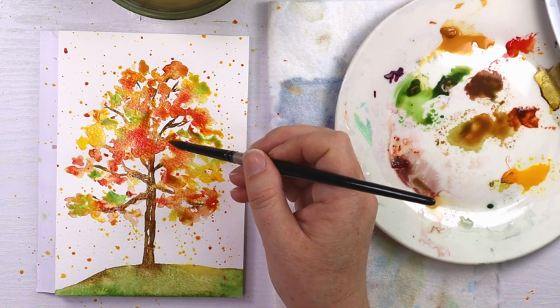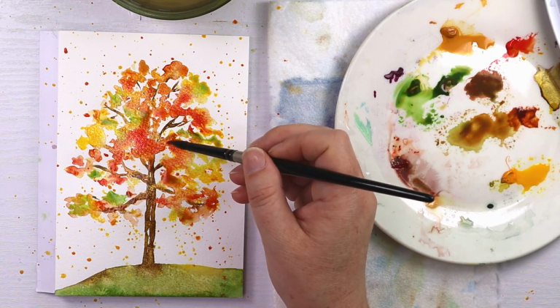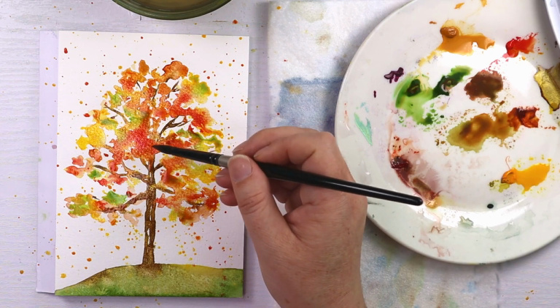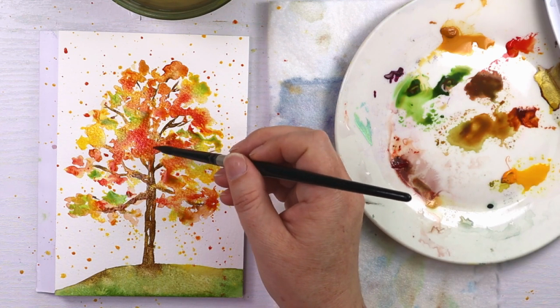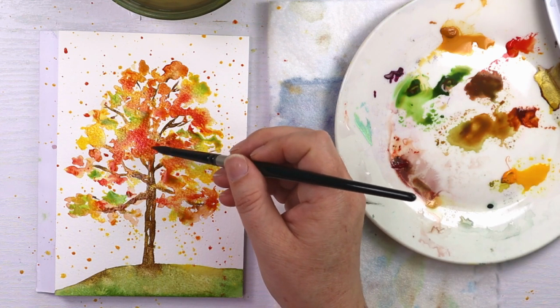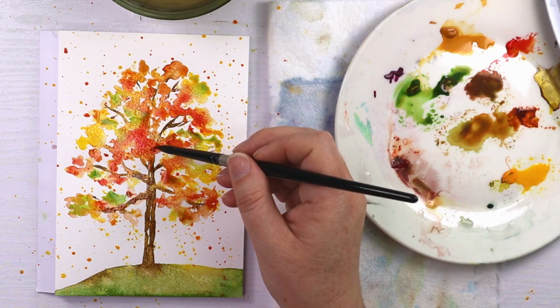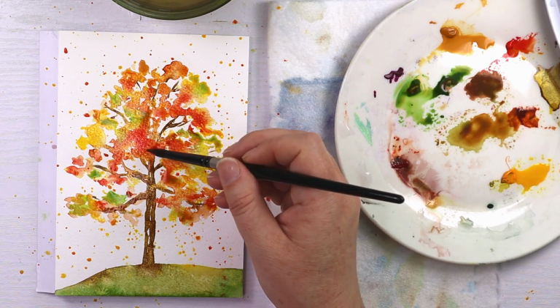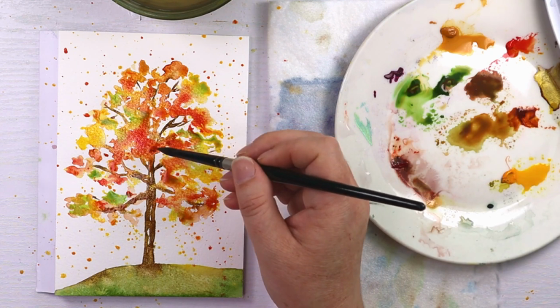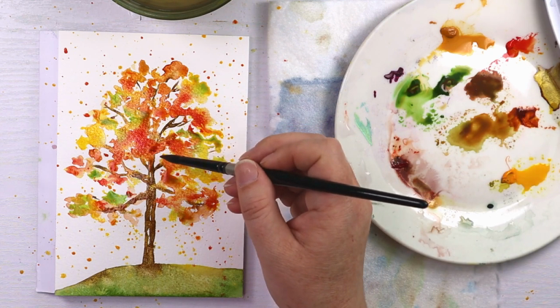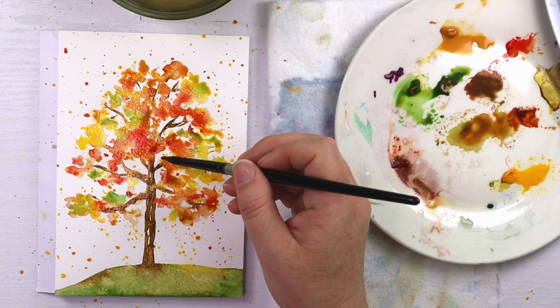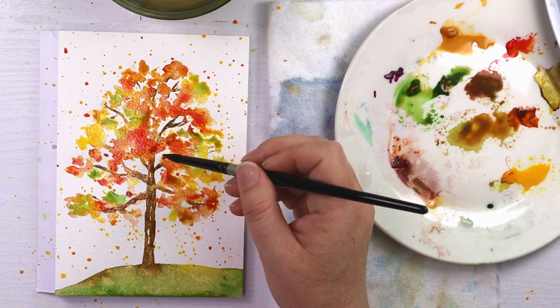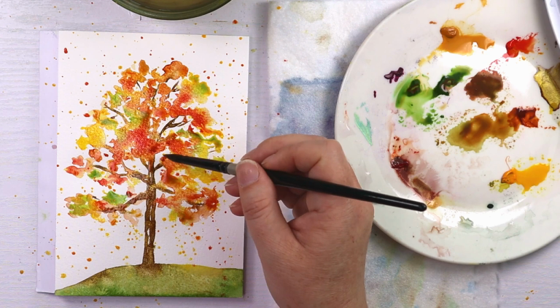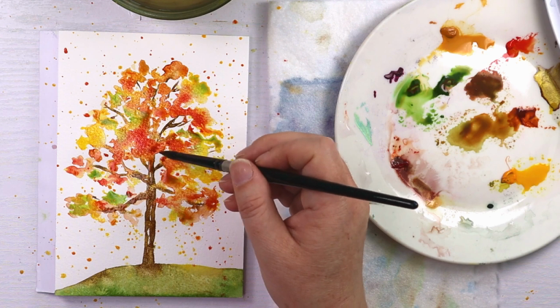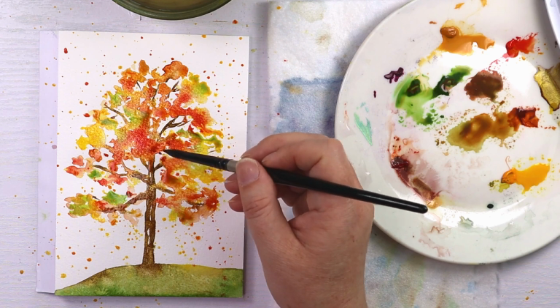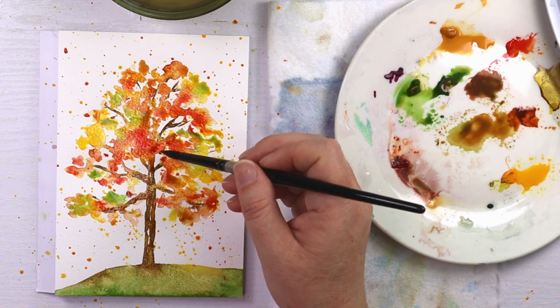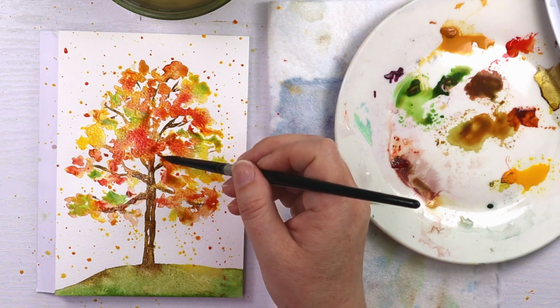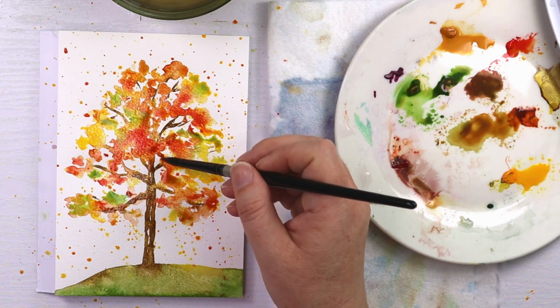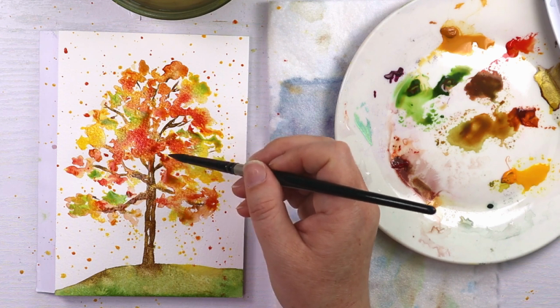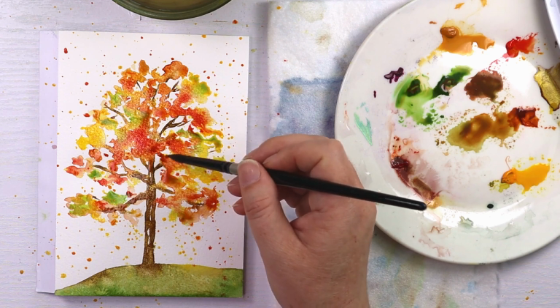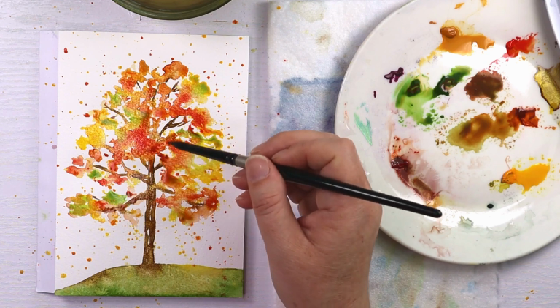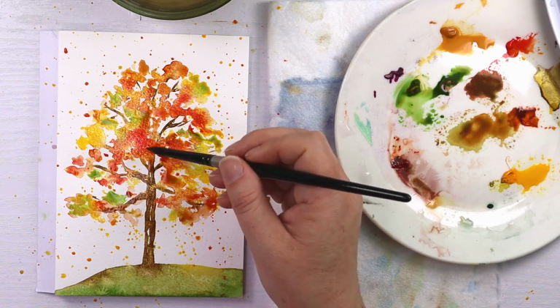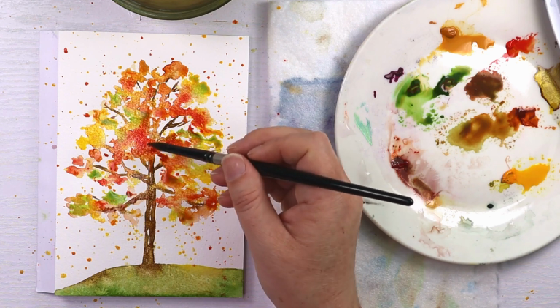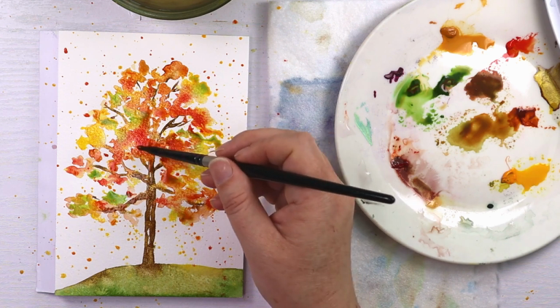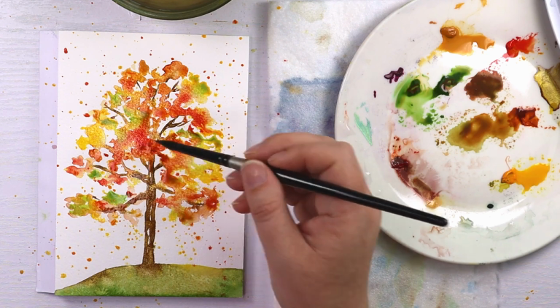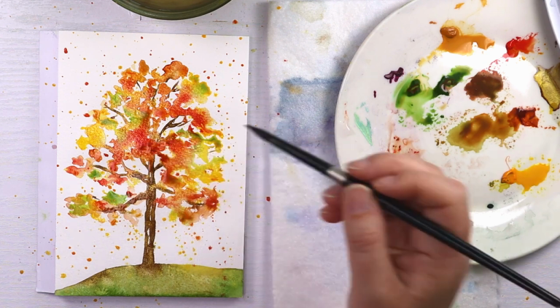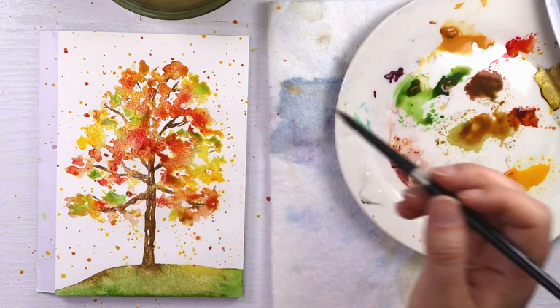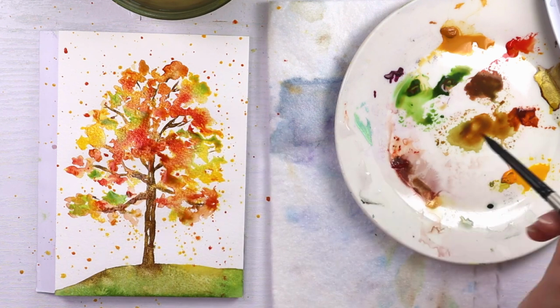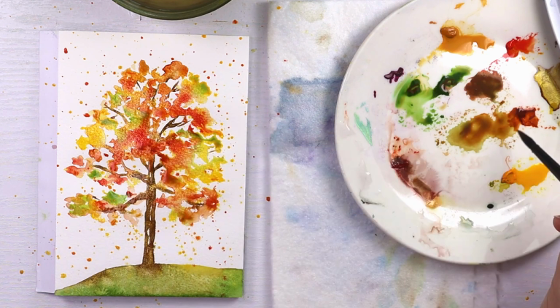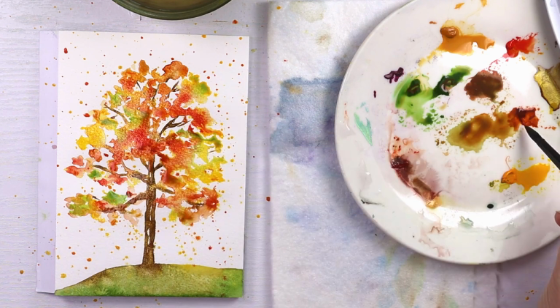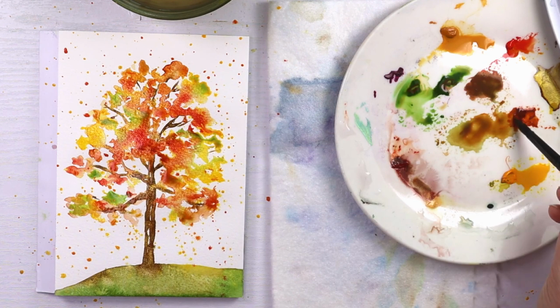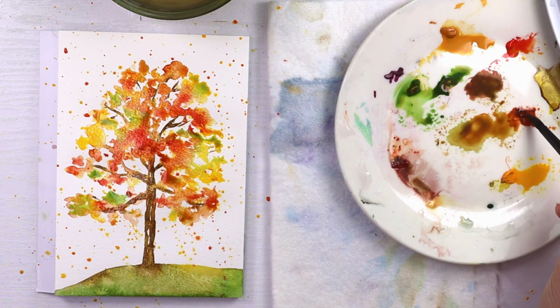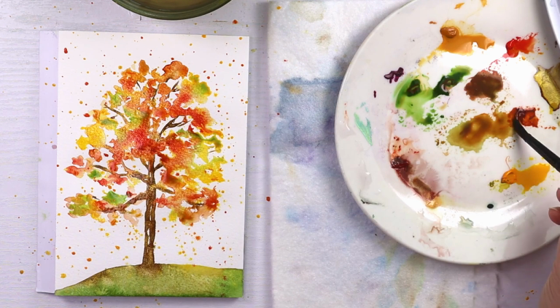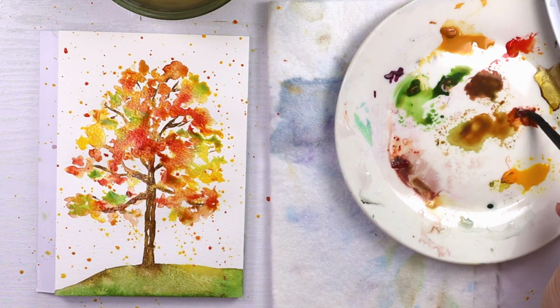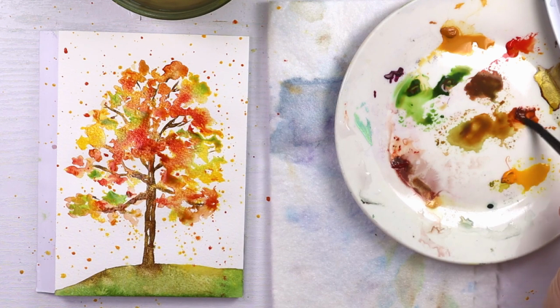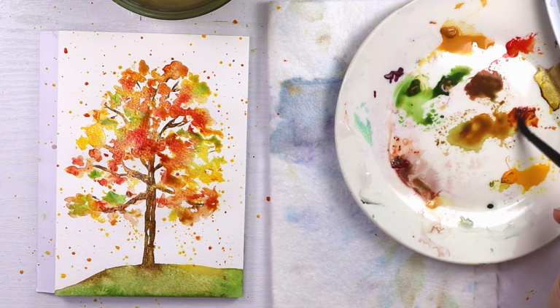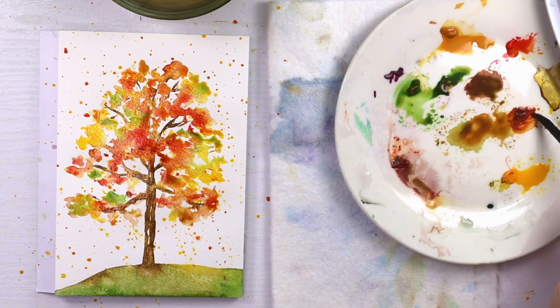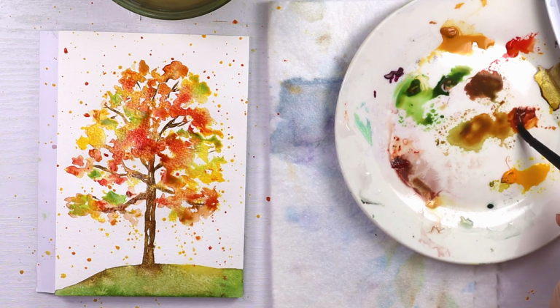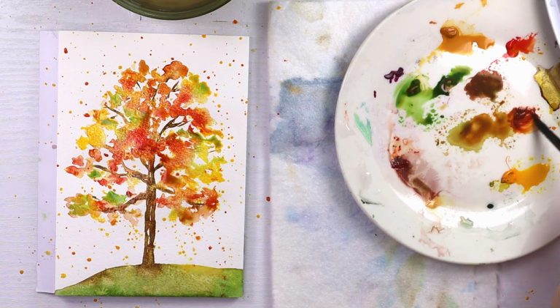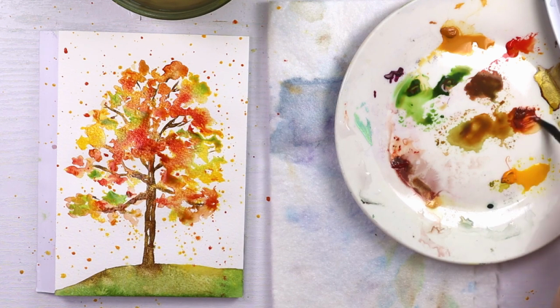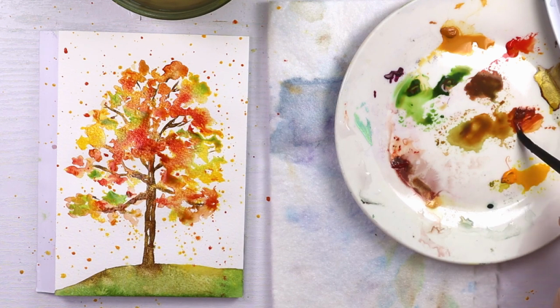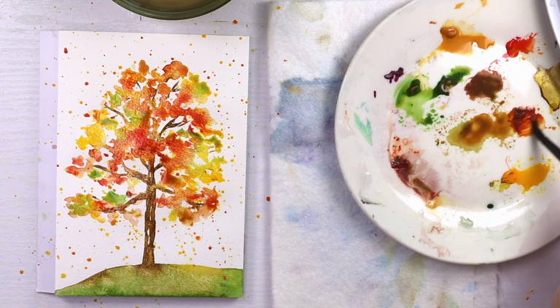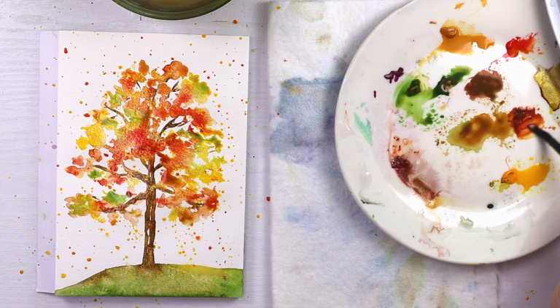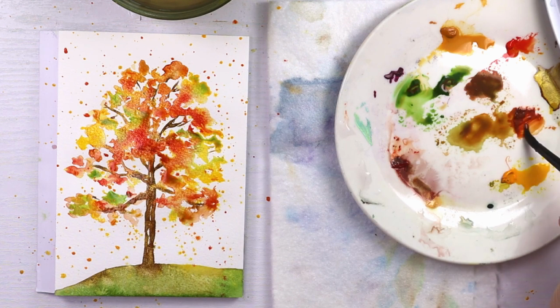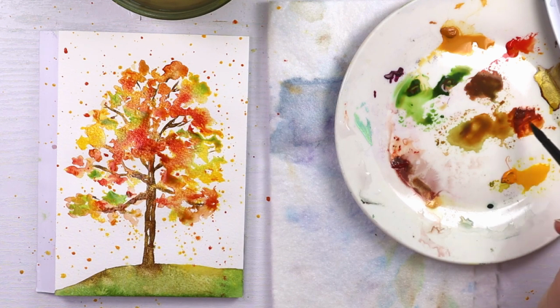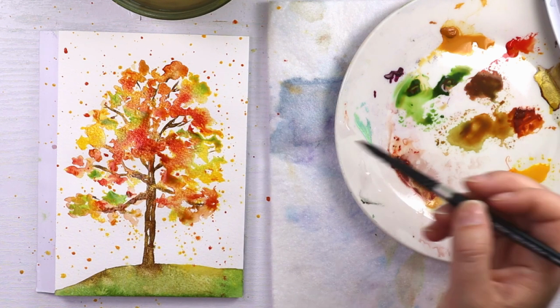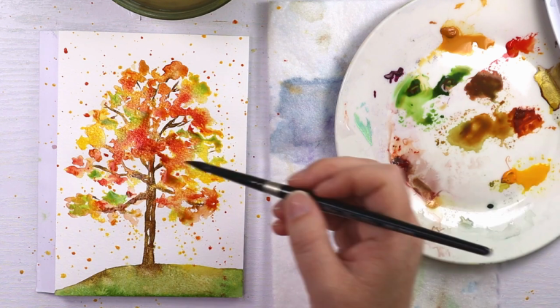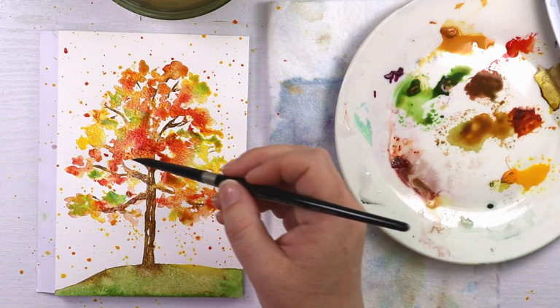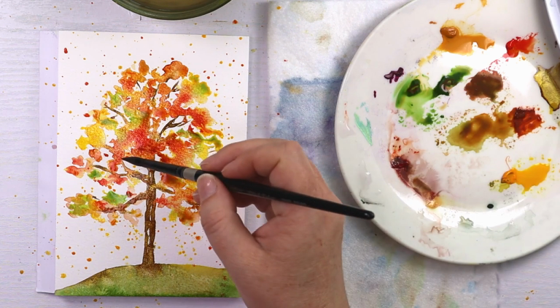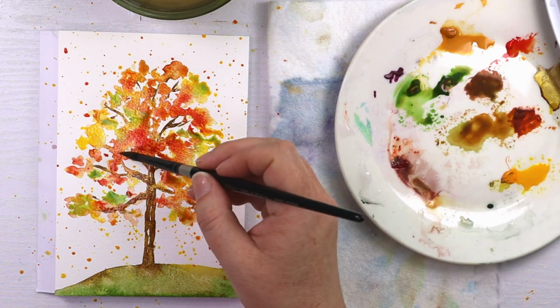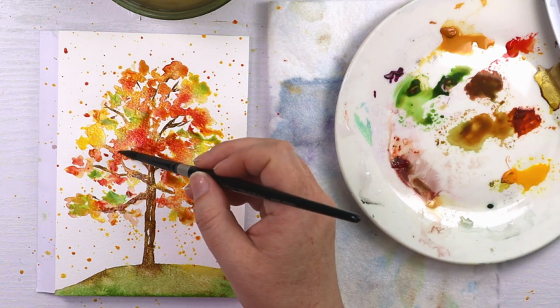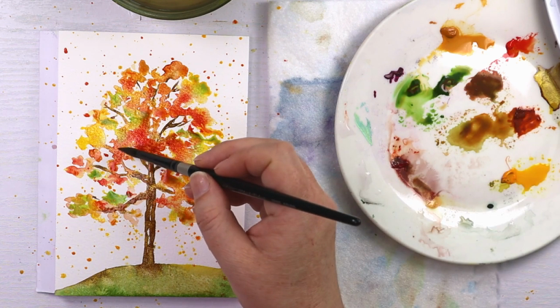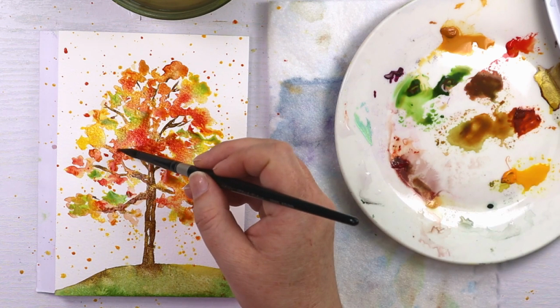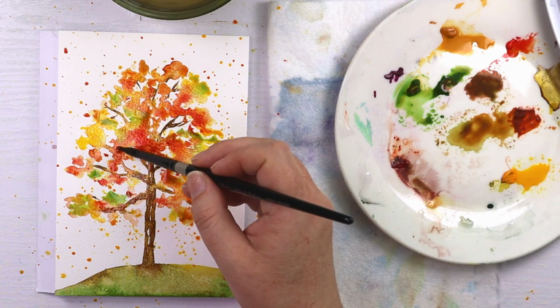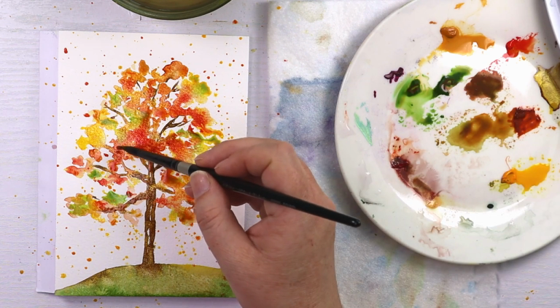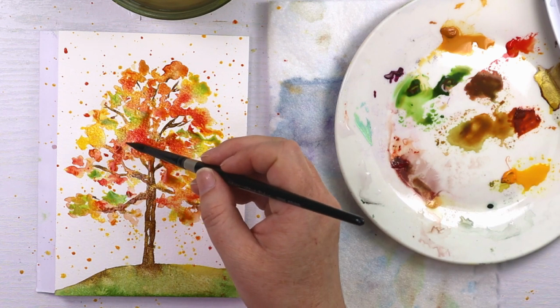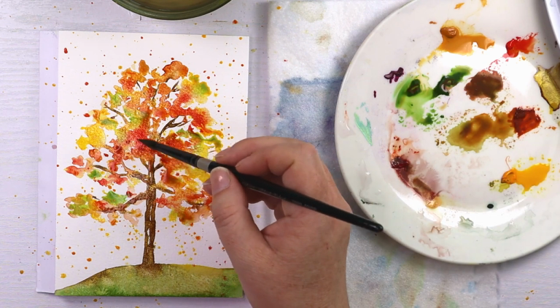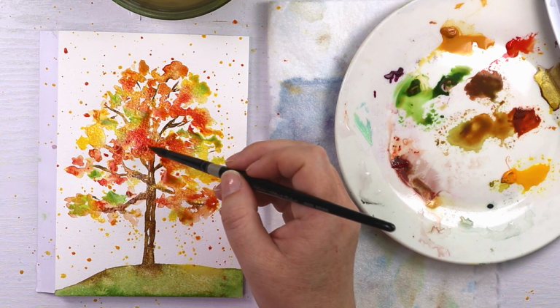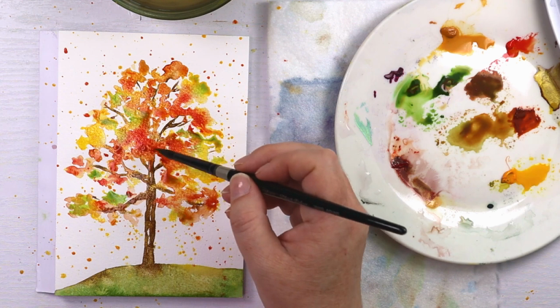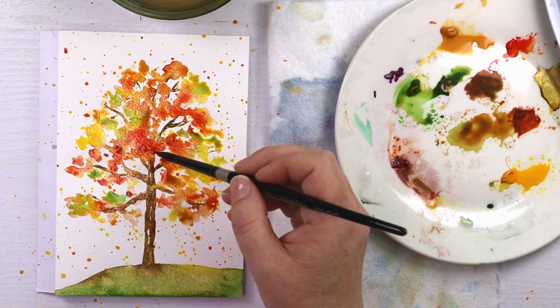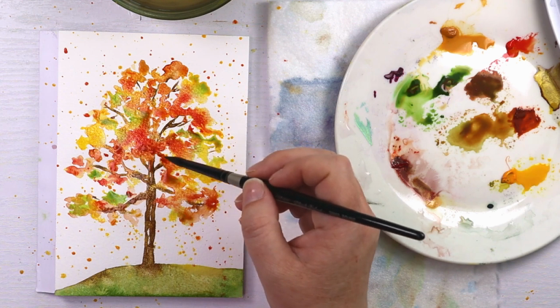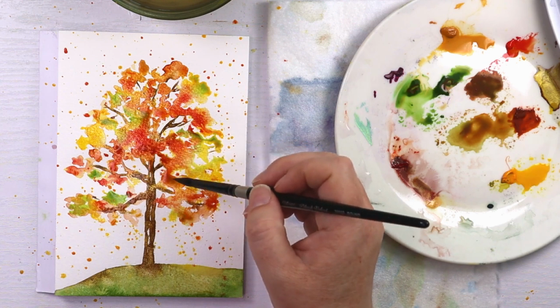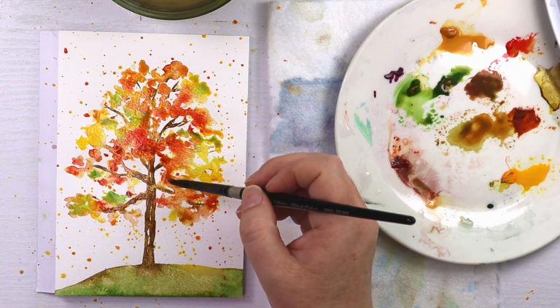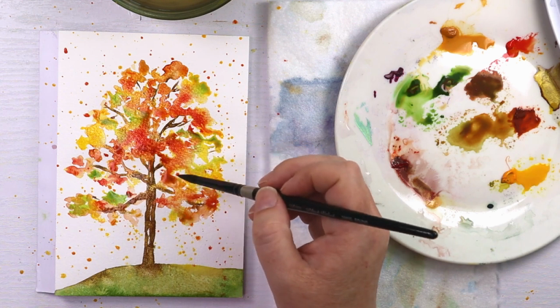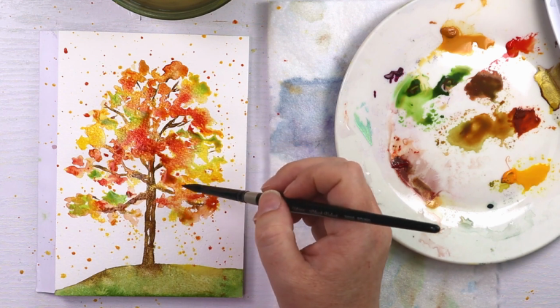And a few more dark areas with some burnt sienna and a little bit more of that darker brown, just to balance out some of those bright colors.